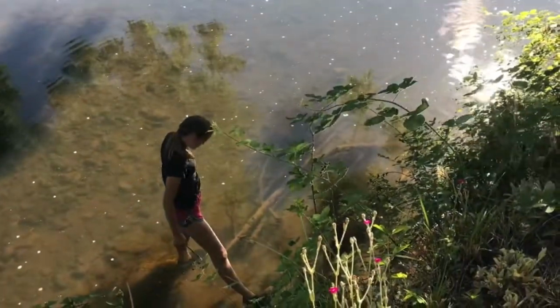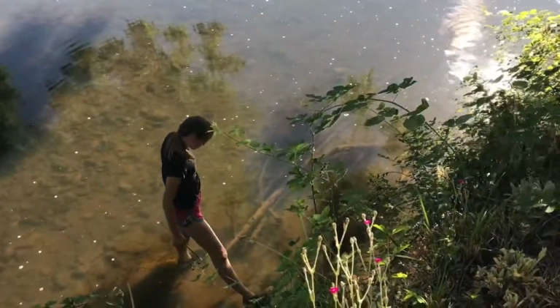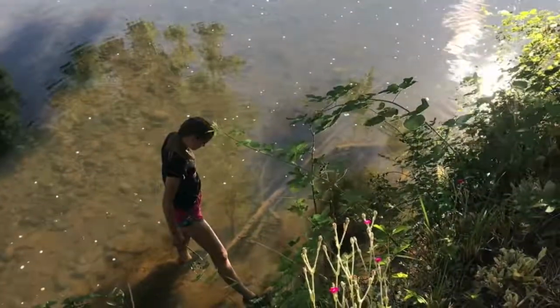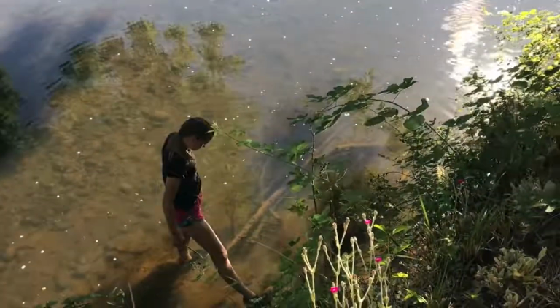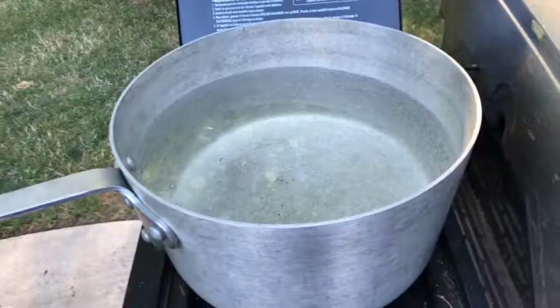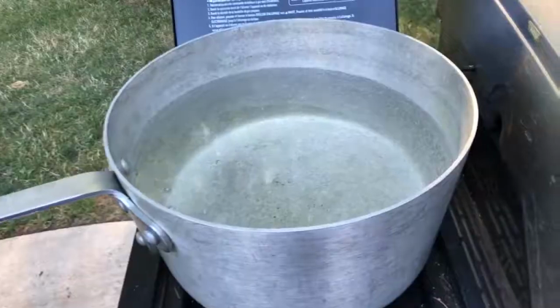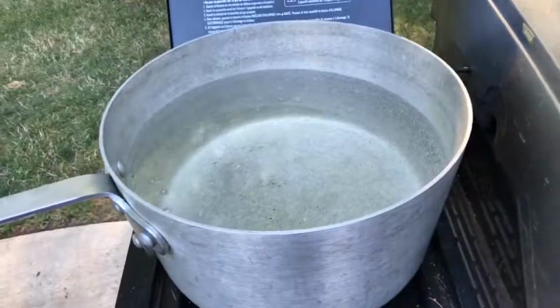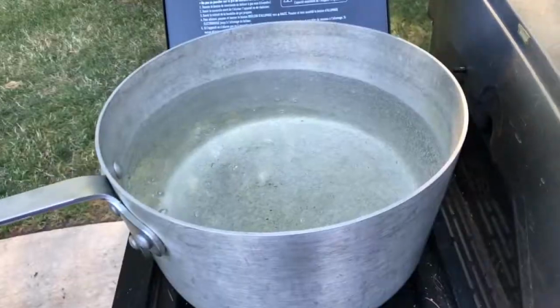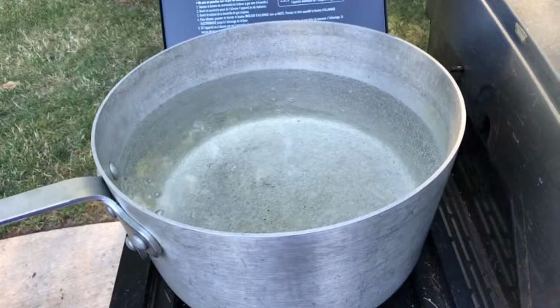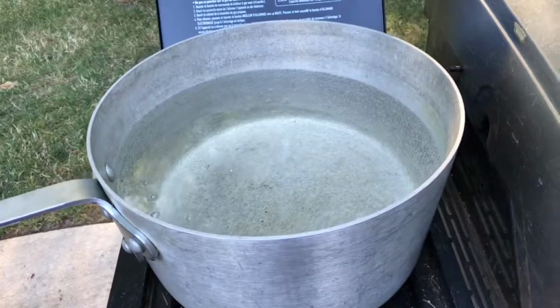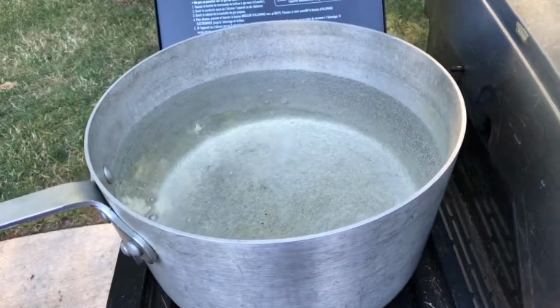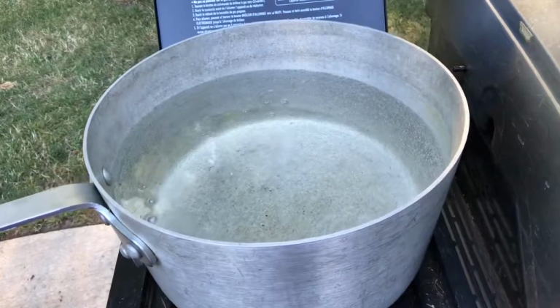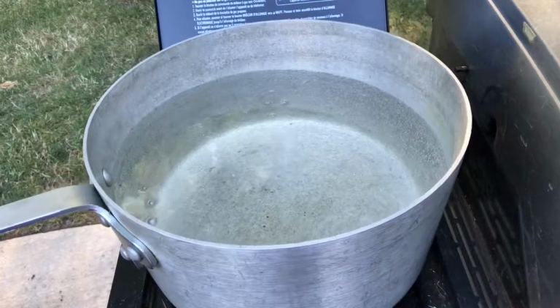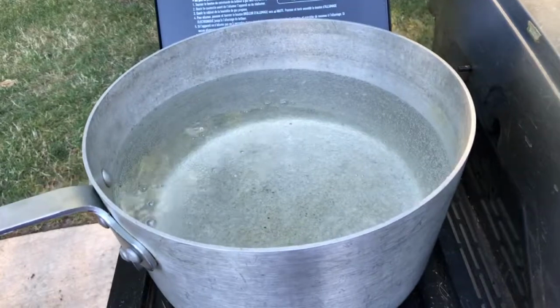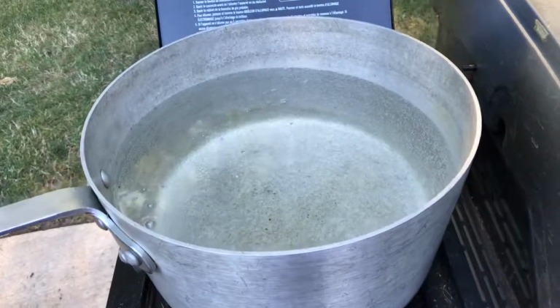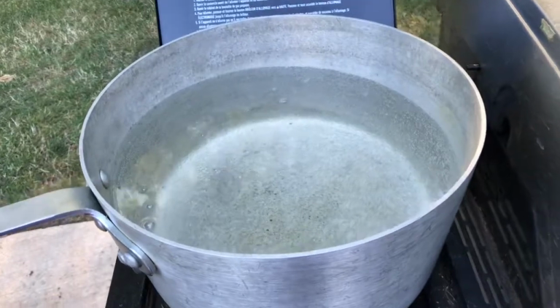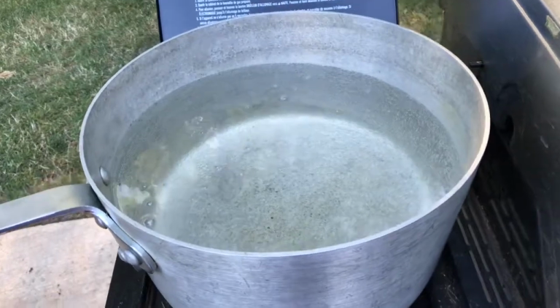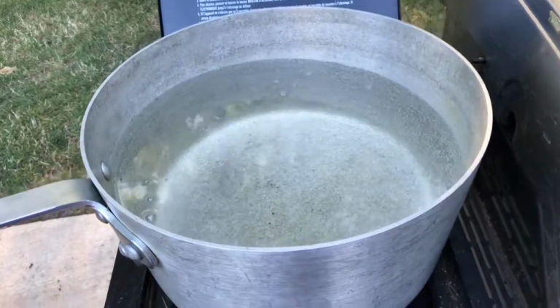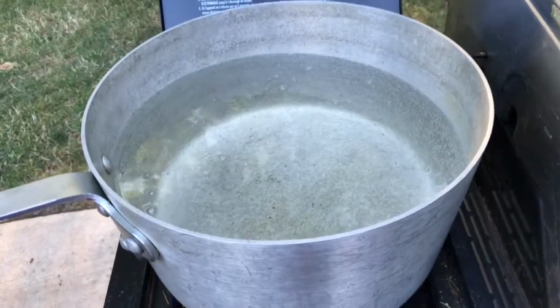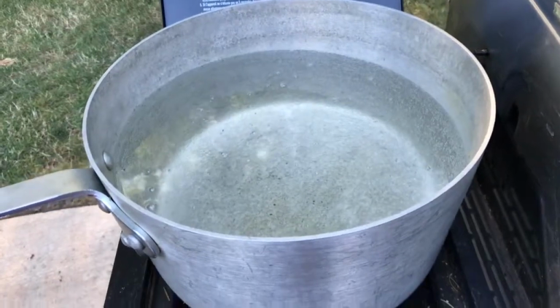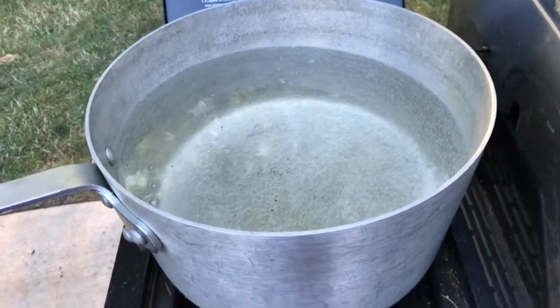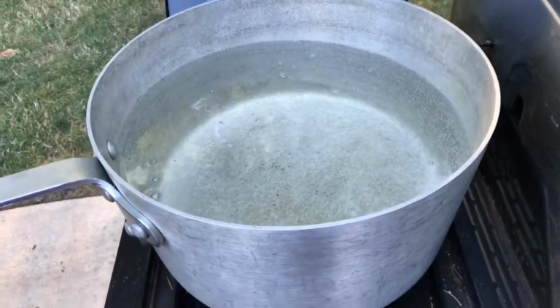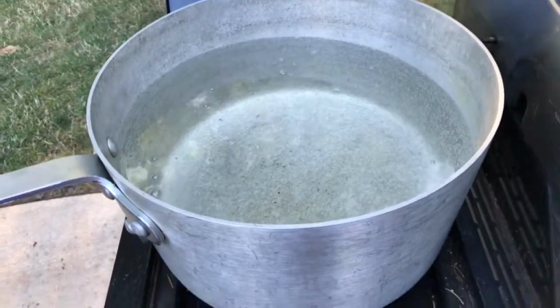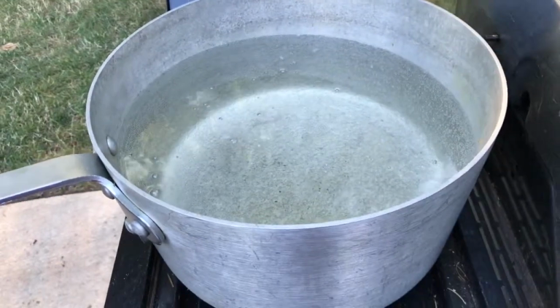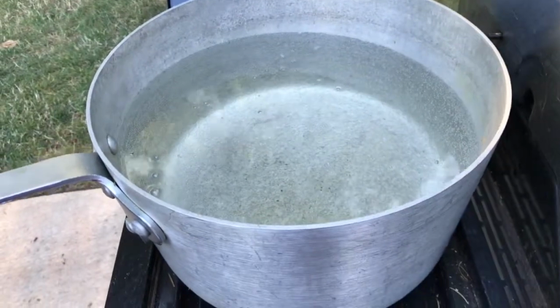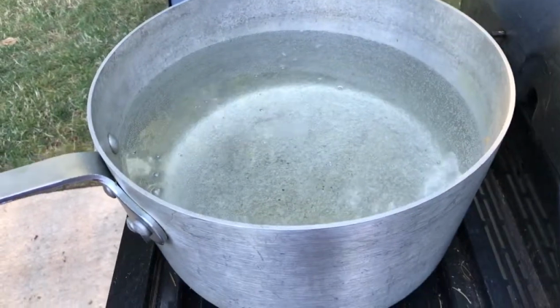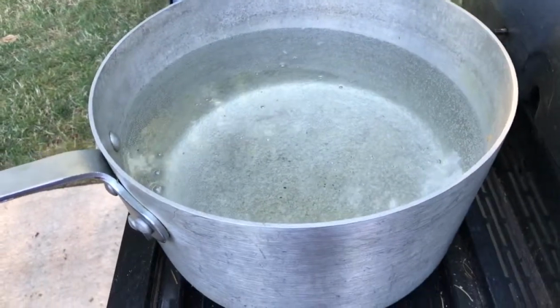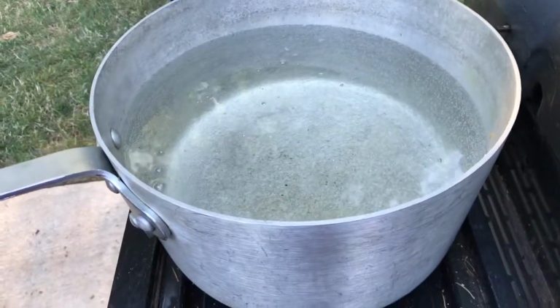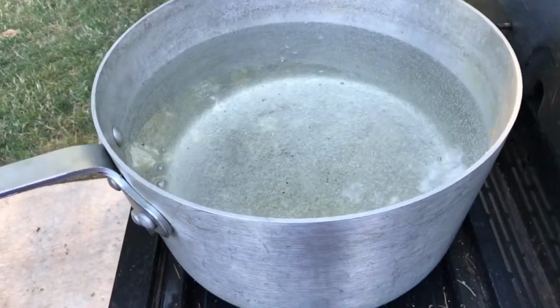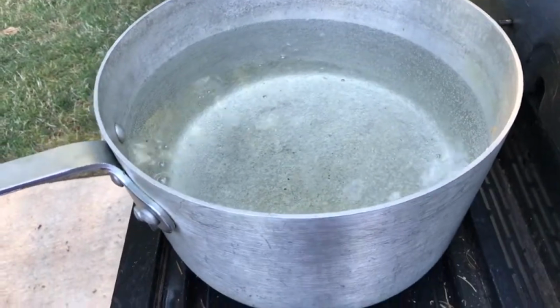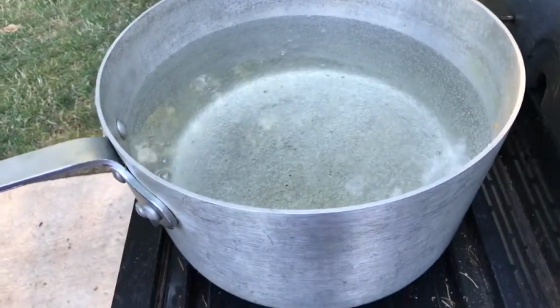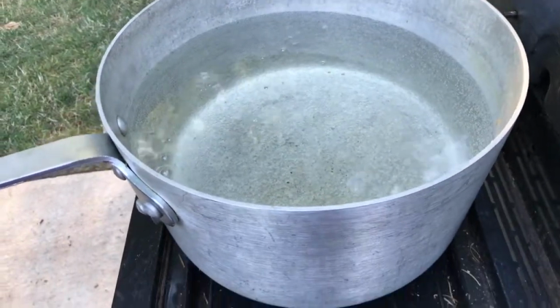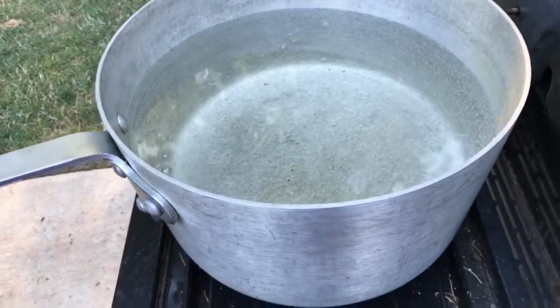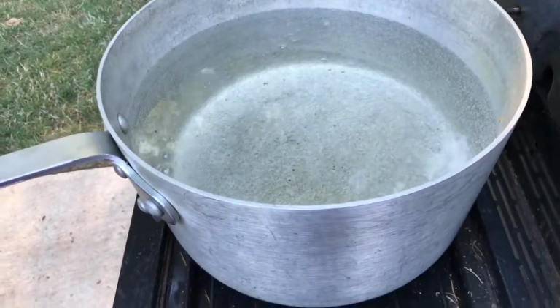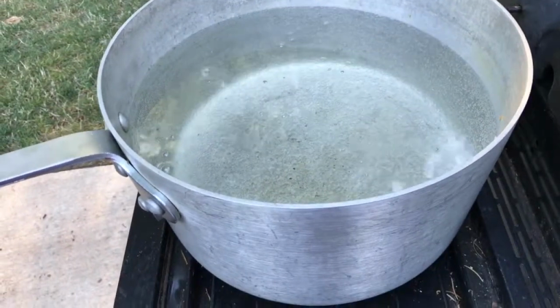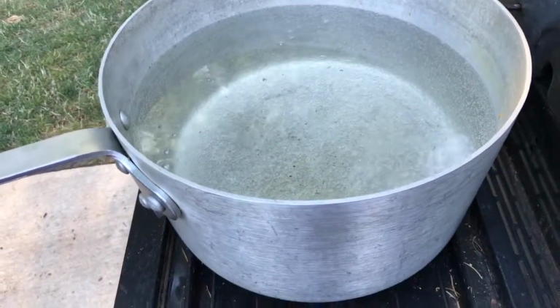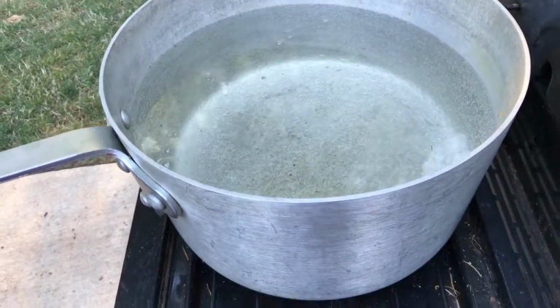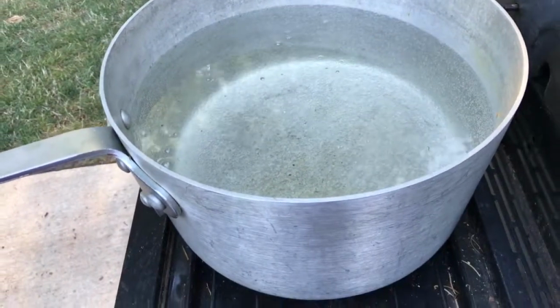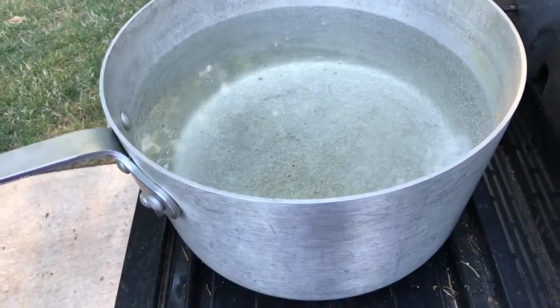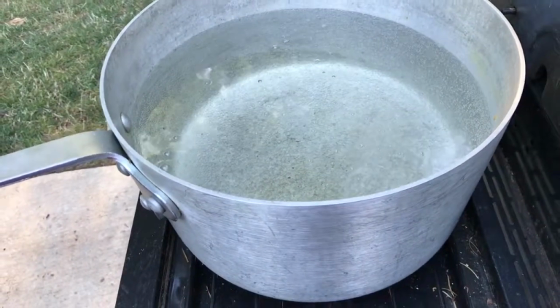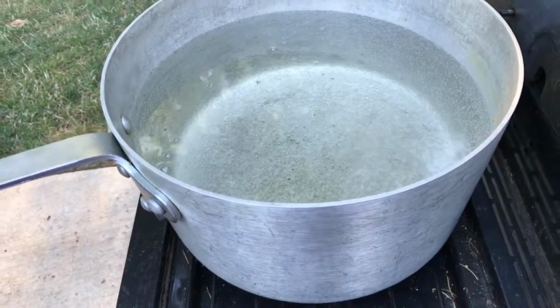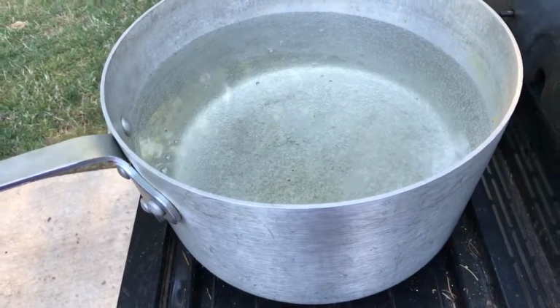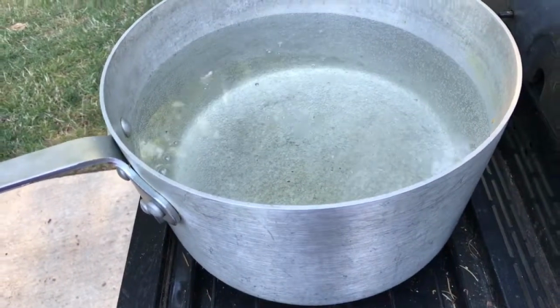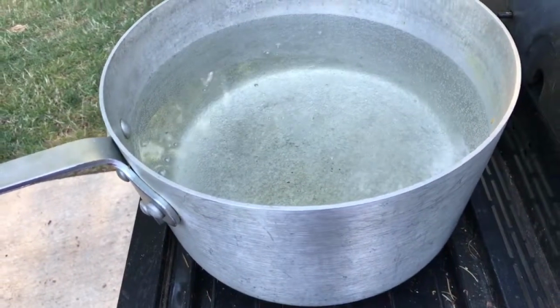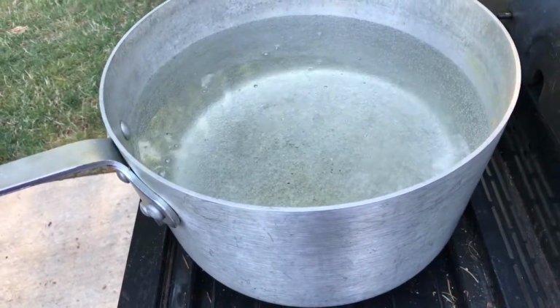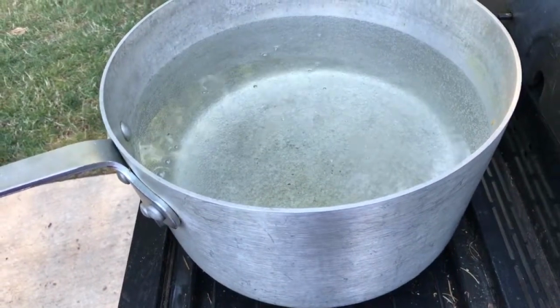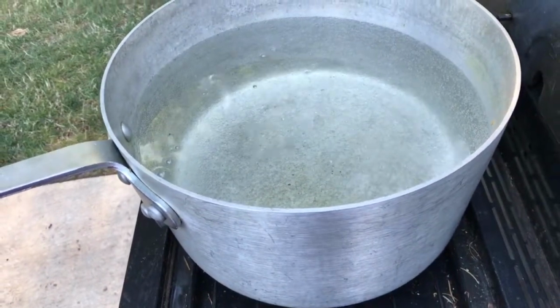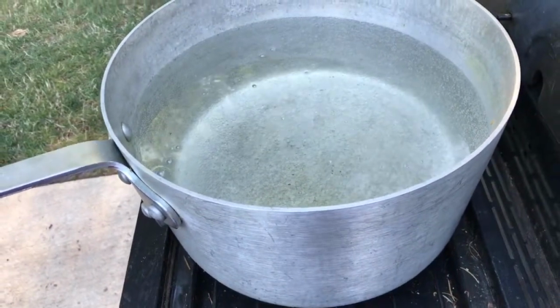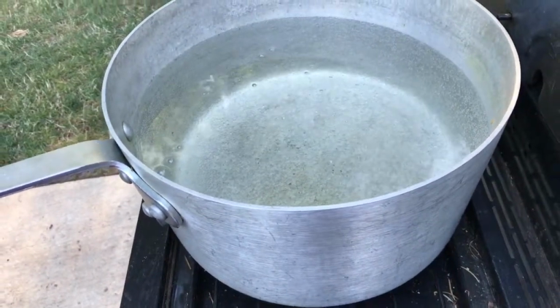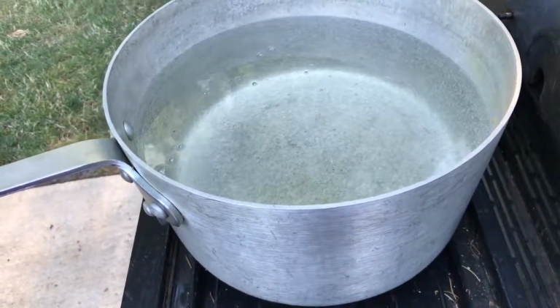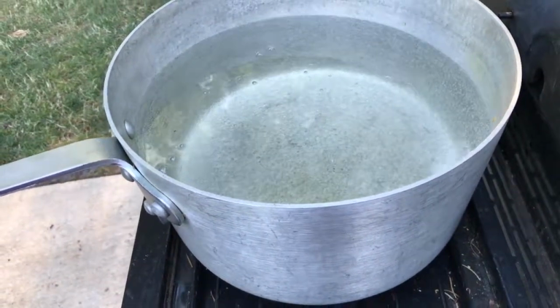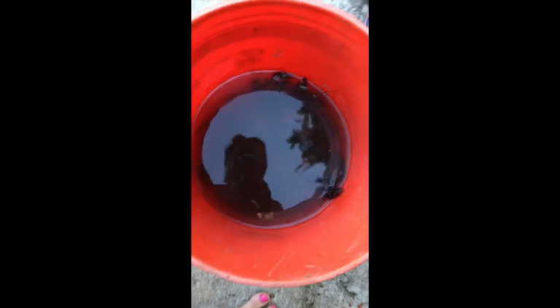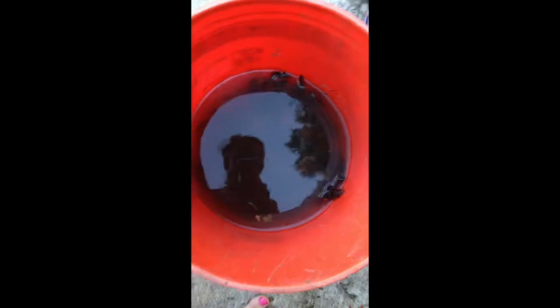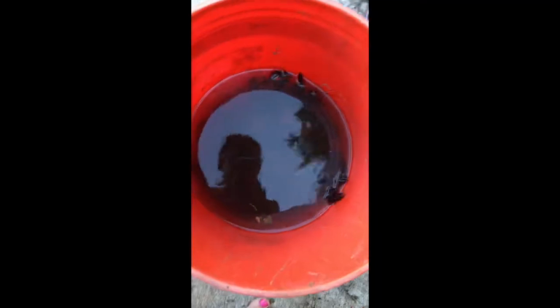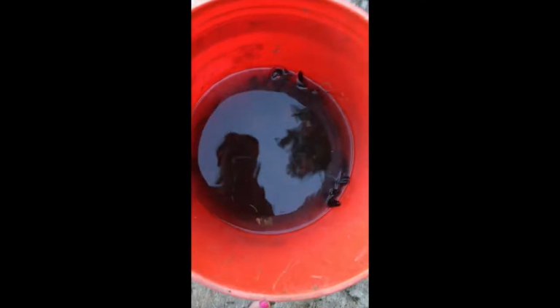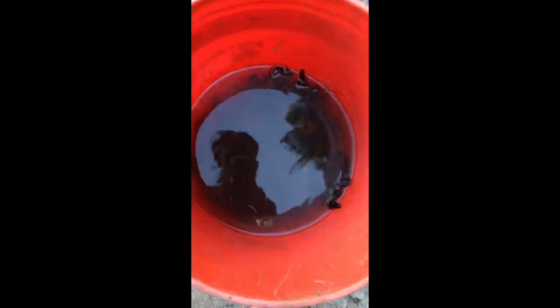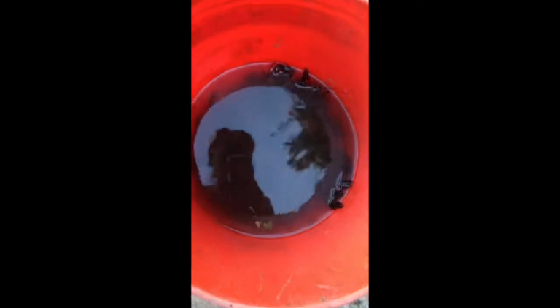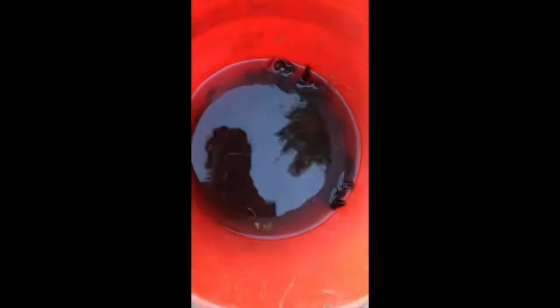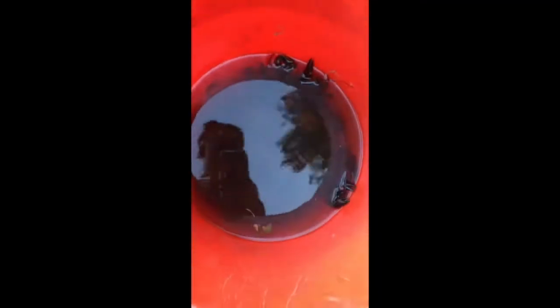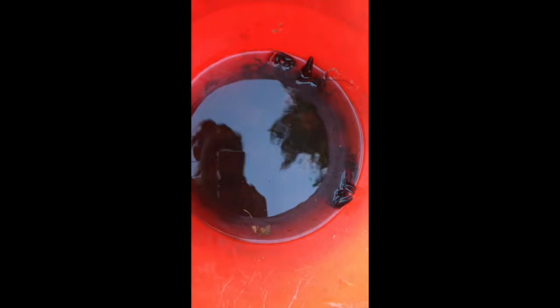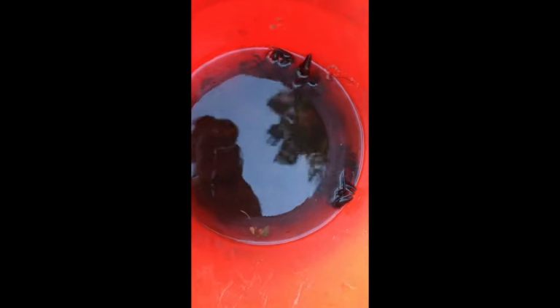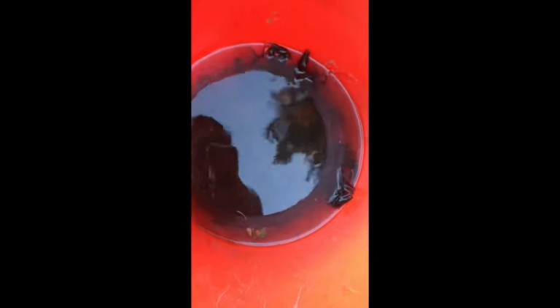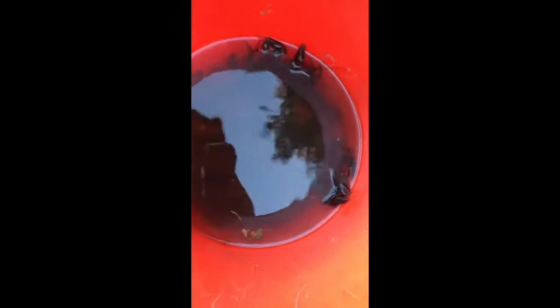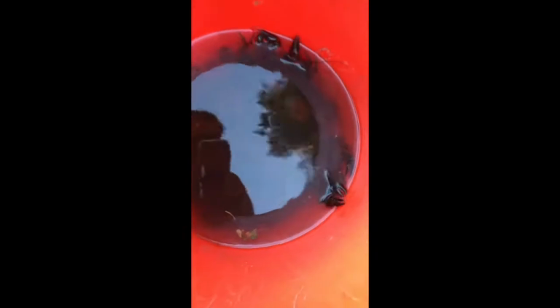Get the water up to a boil, put some salt in there, put them all in — little creatures.